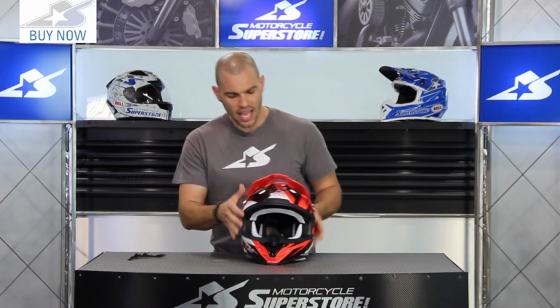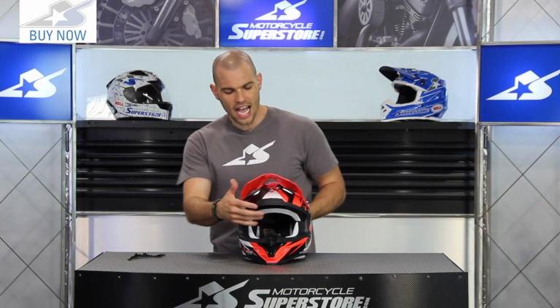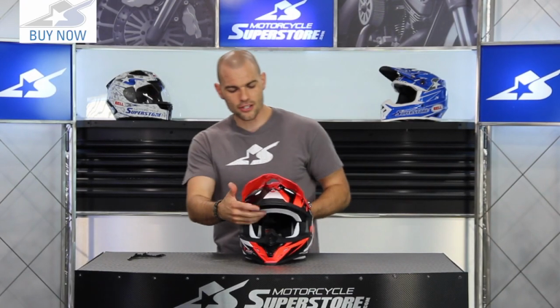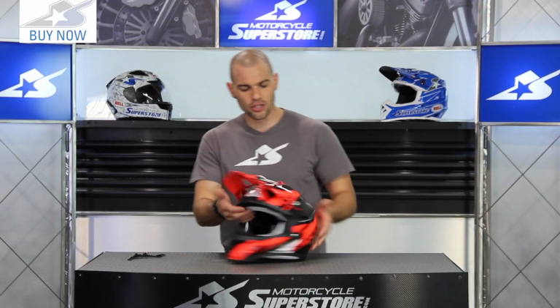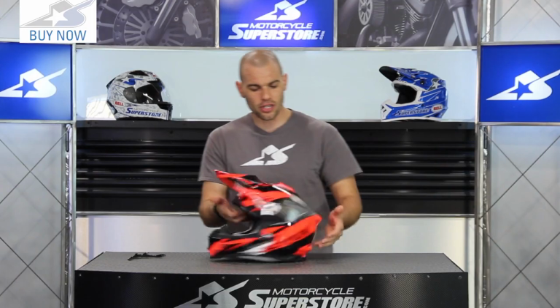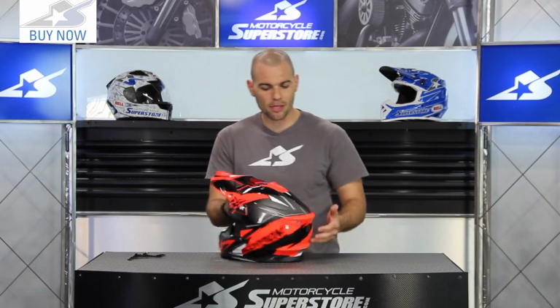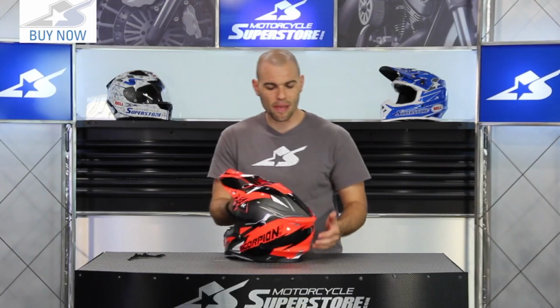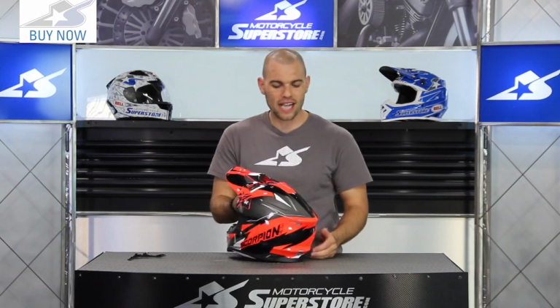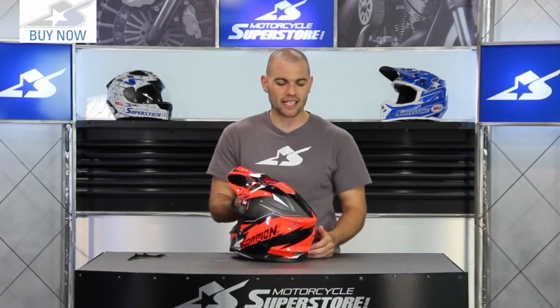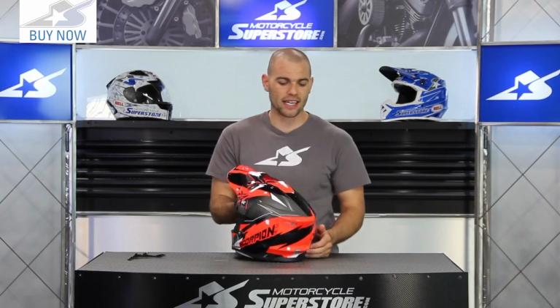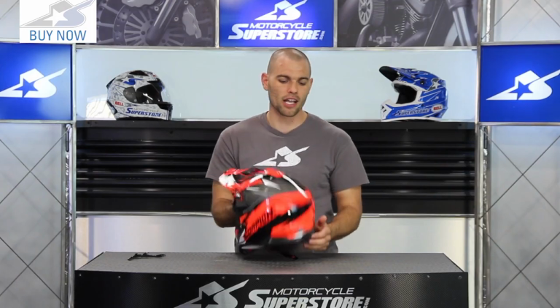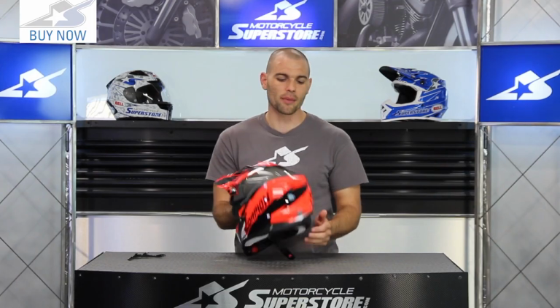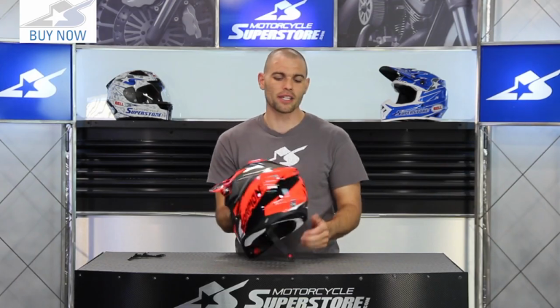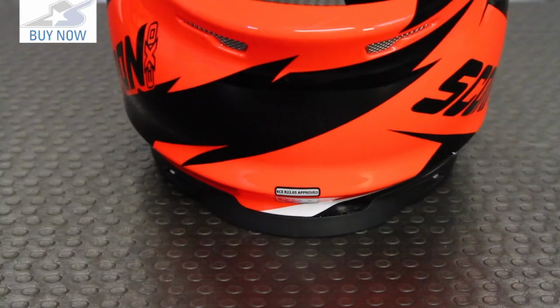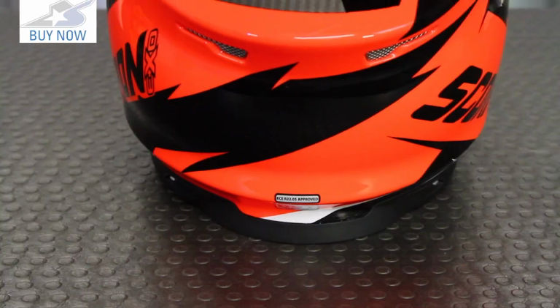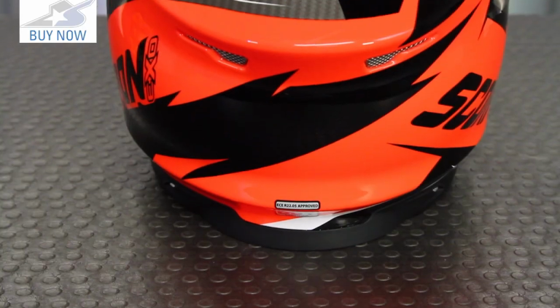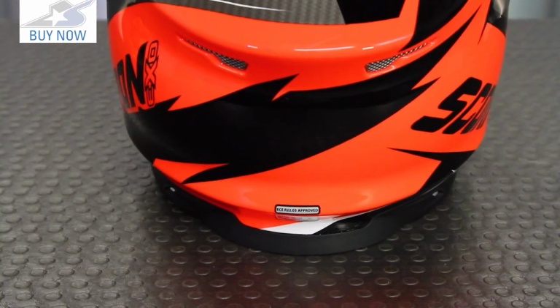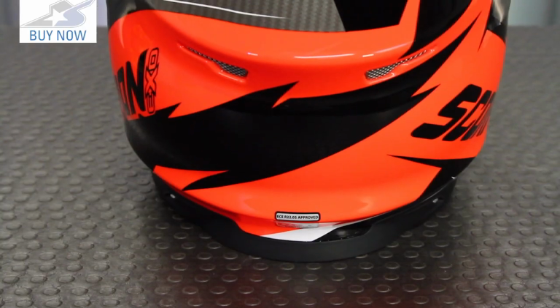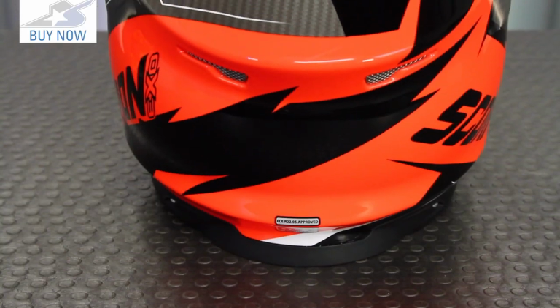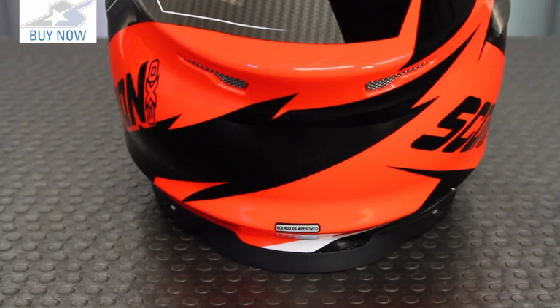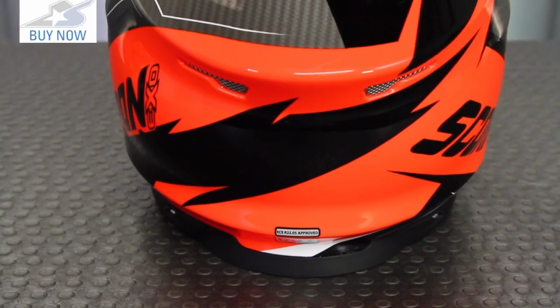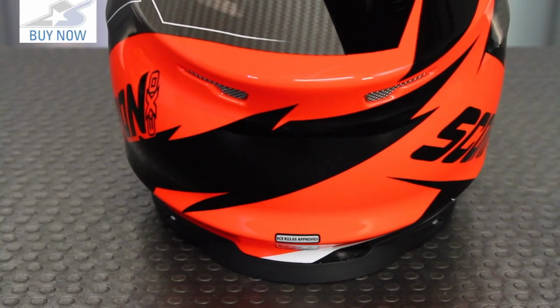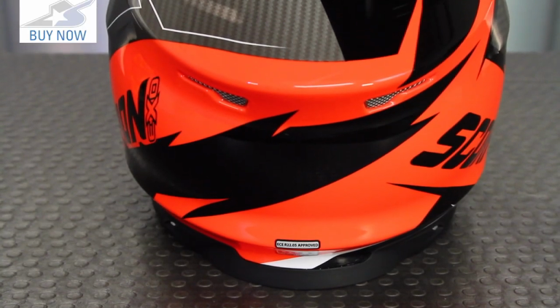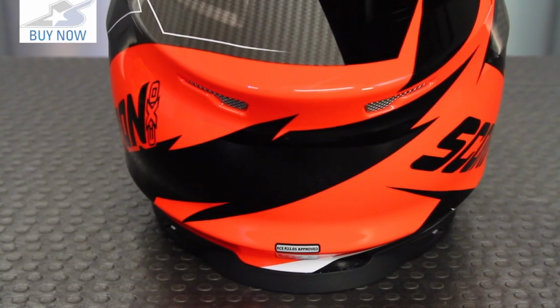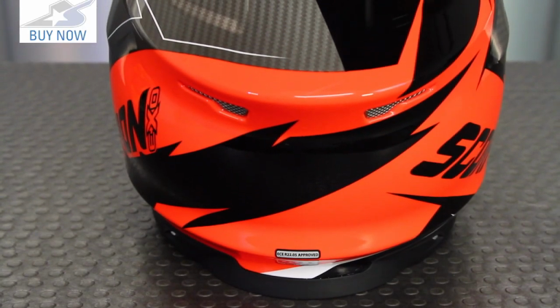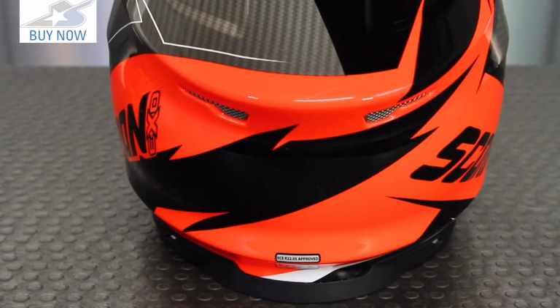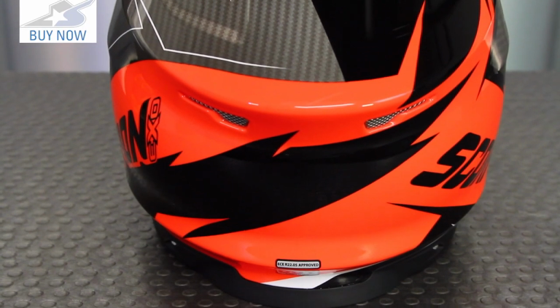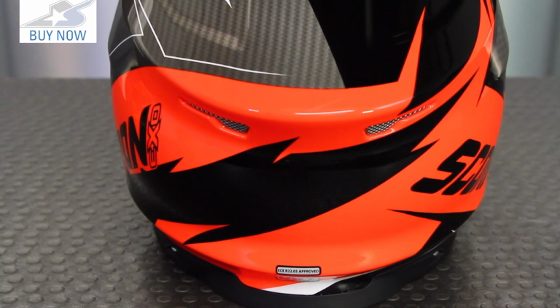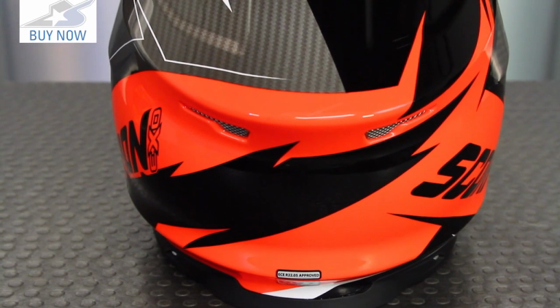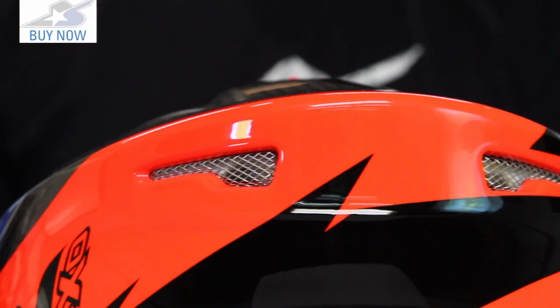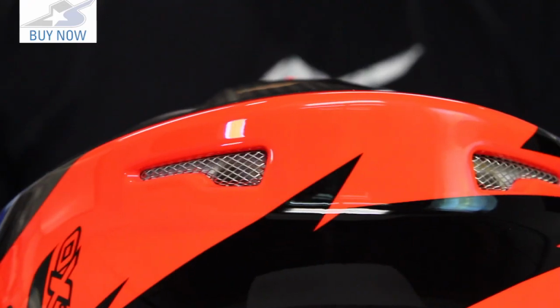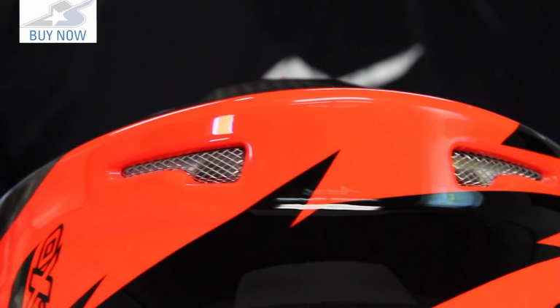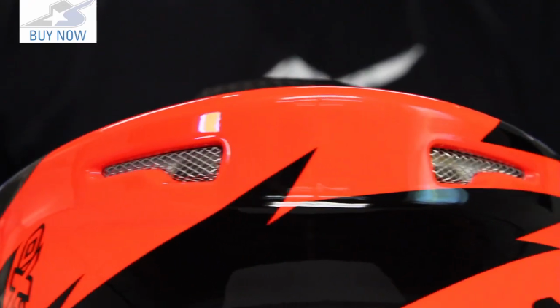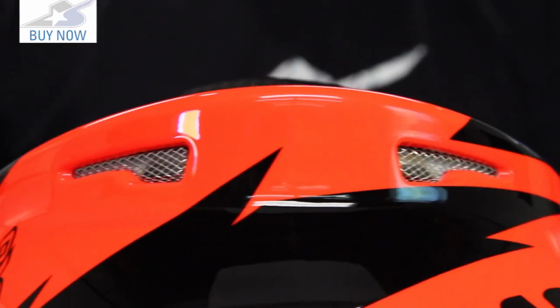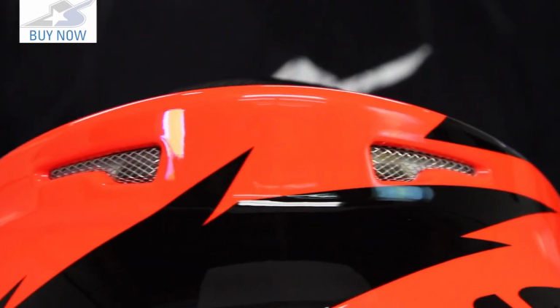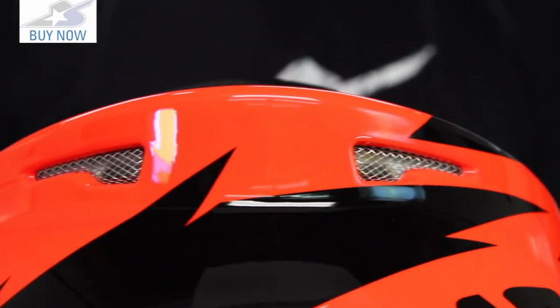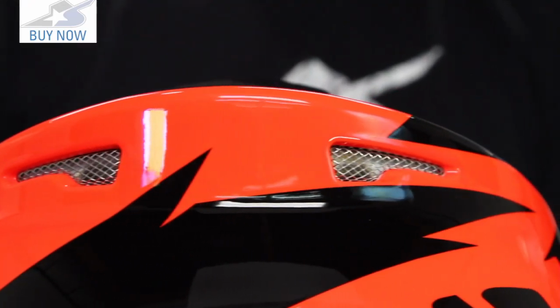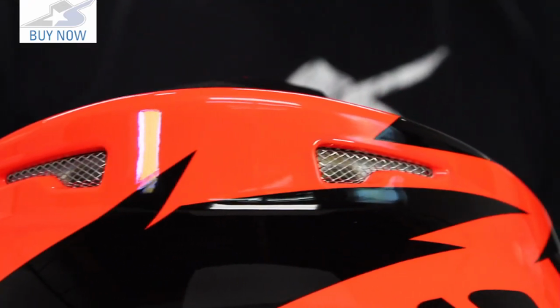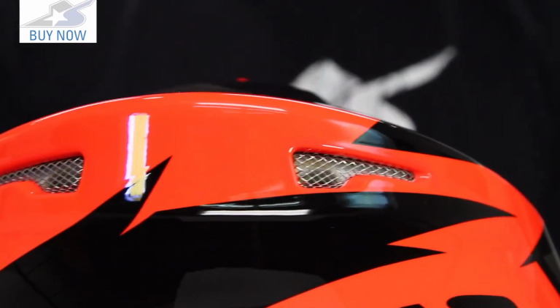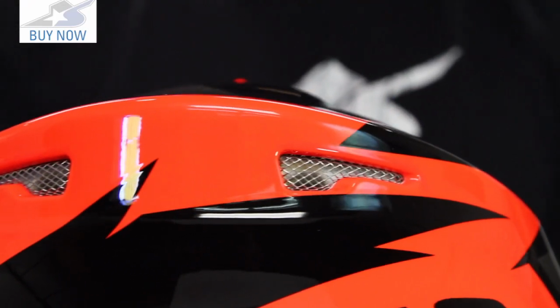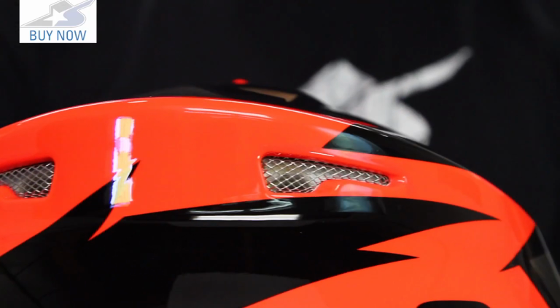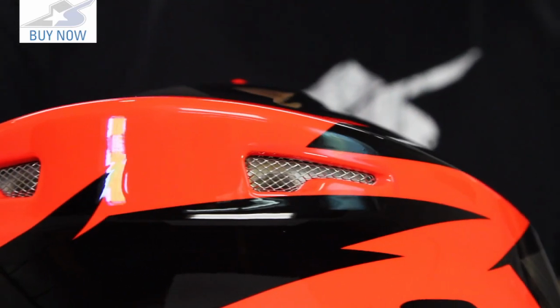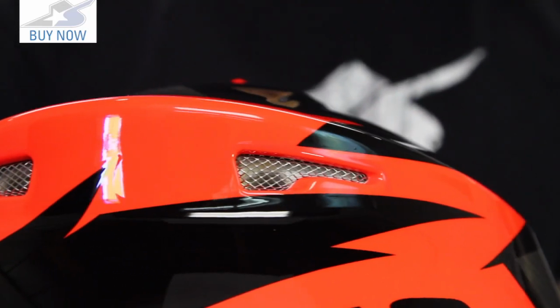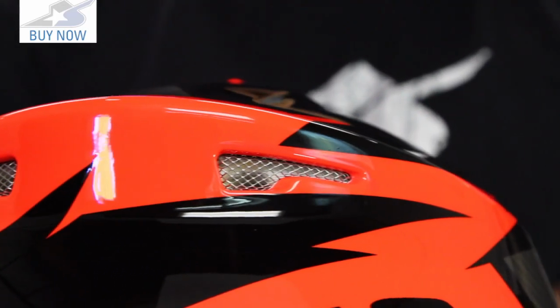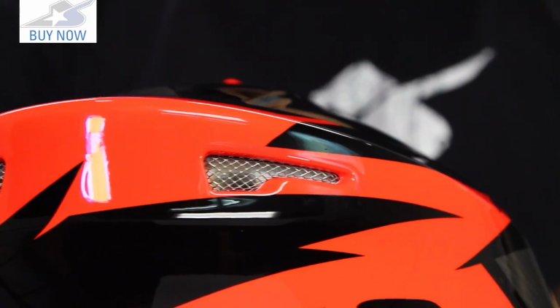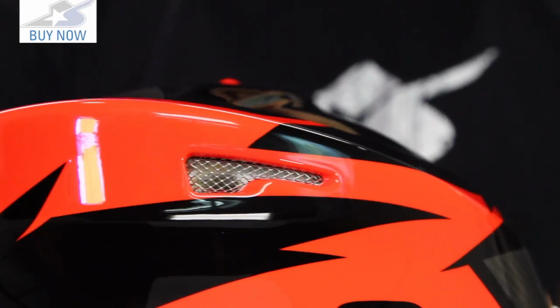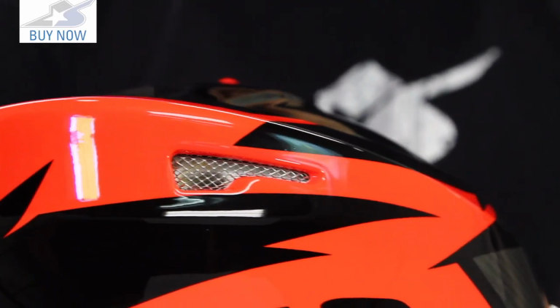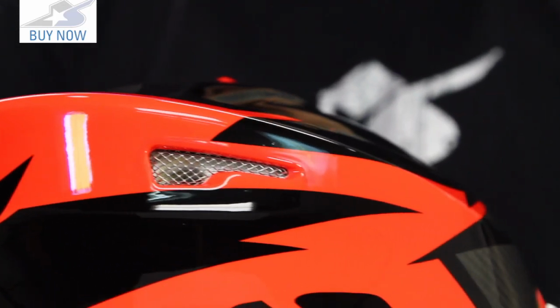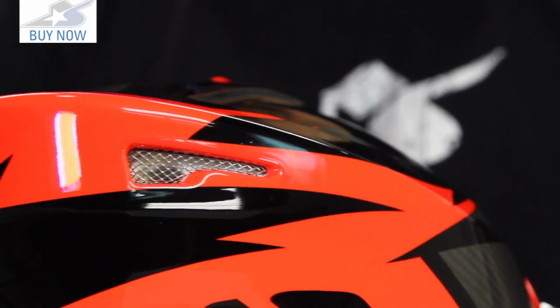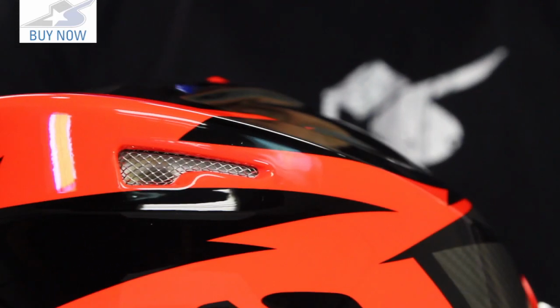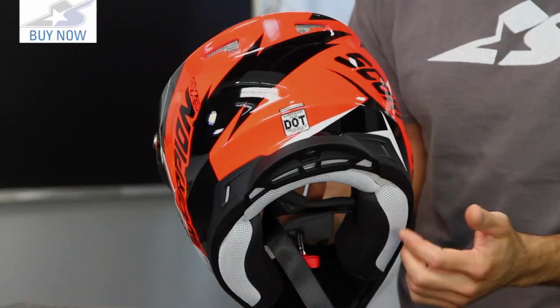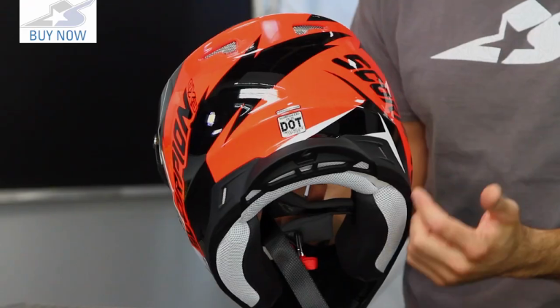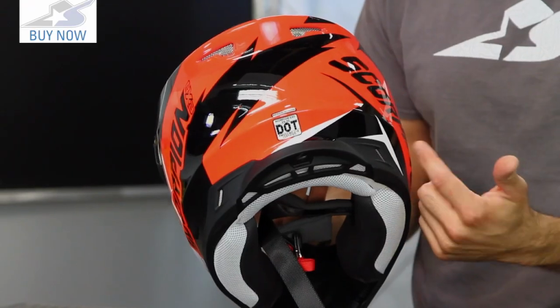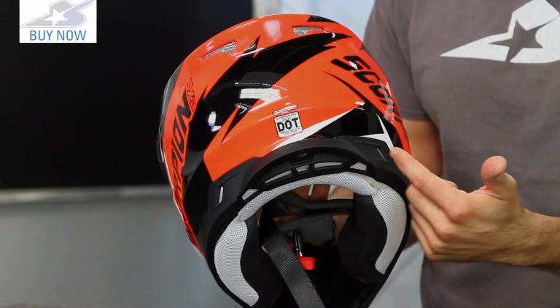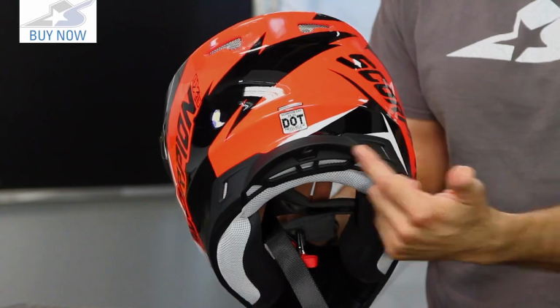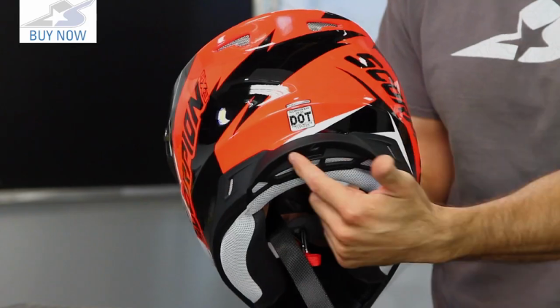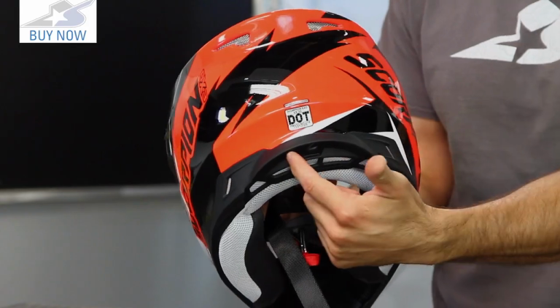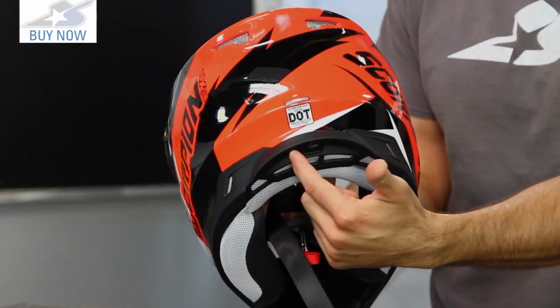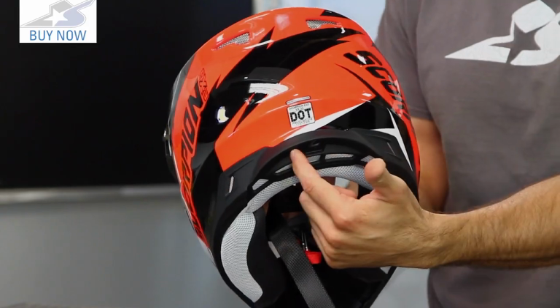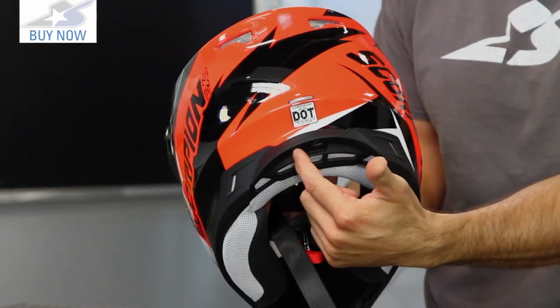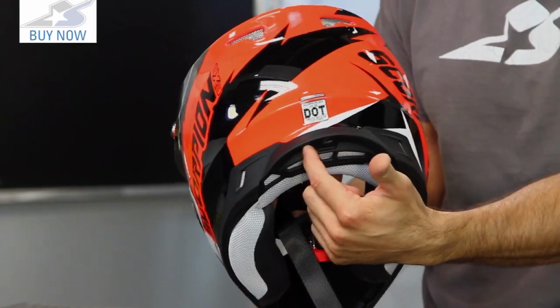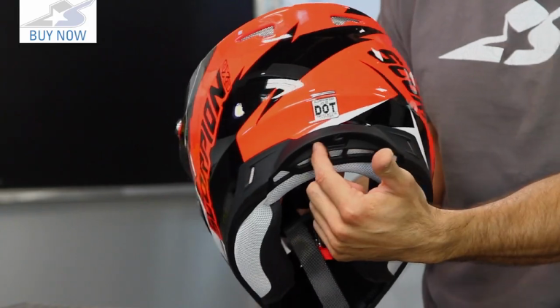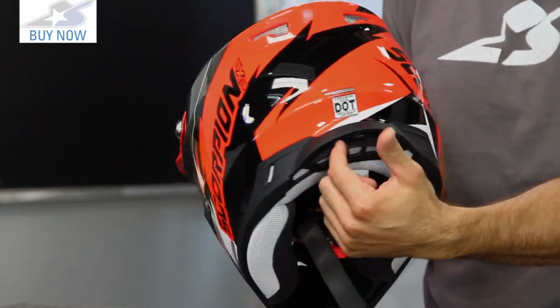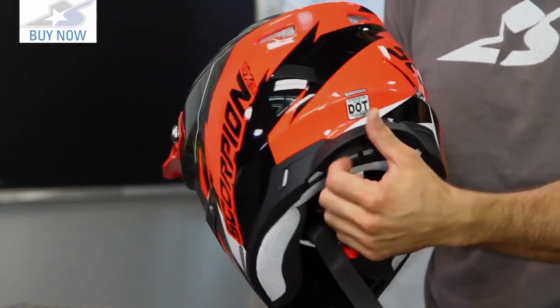On the back side of the helmet, the exhaust vents are located underneath the ridge for a better venturi effect, and also down low as well.